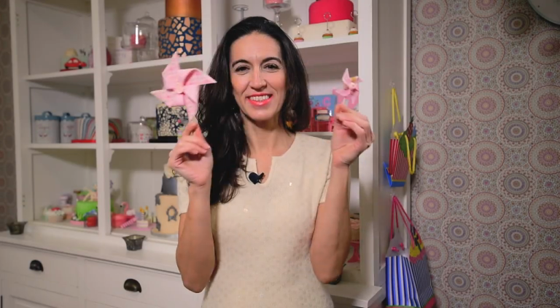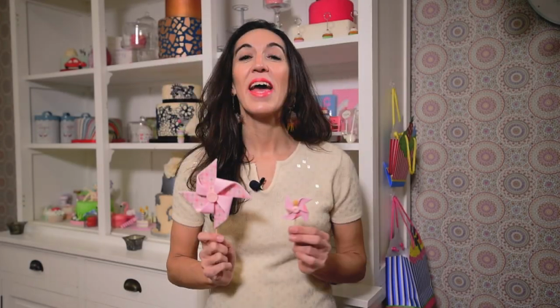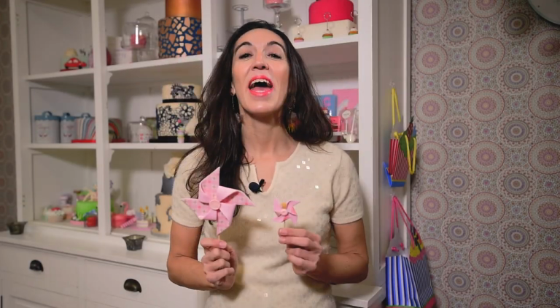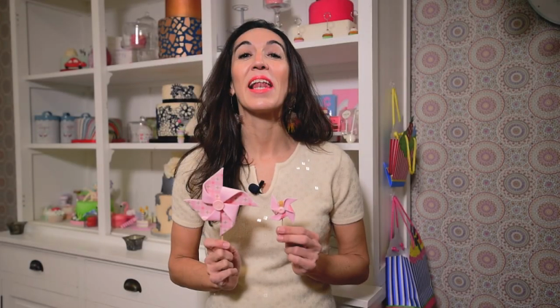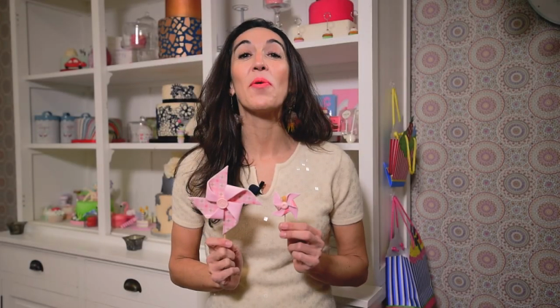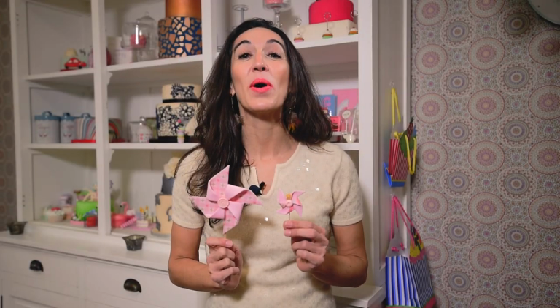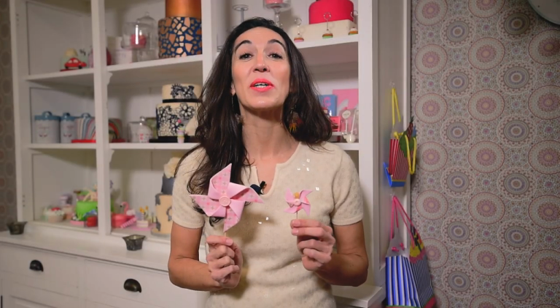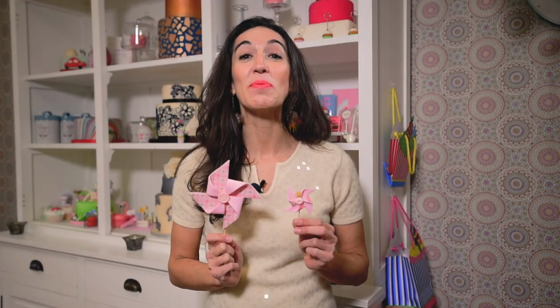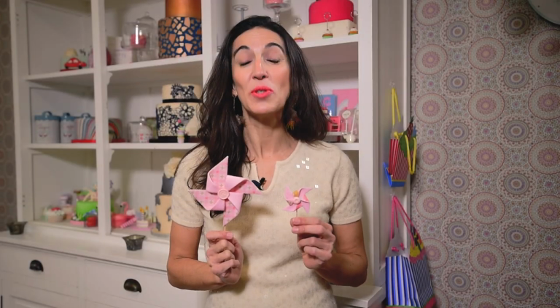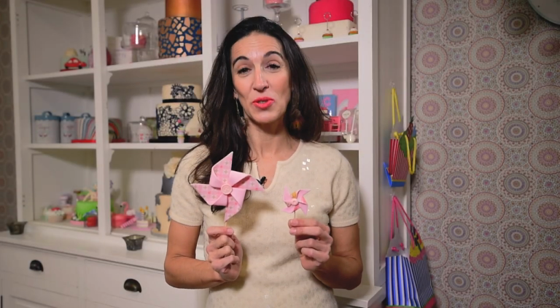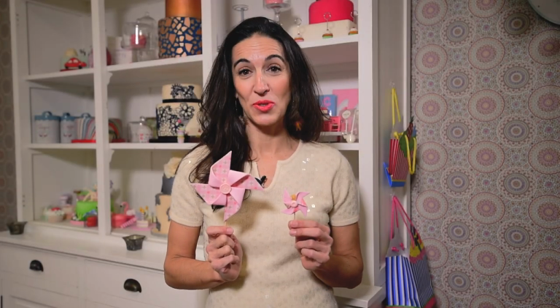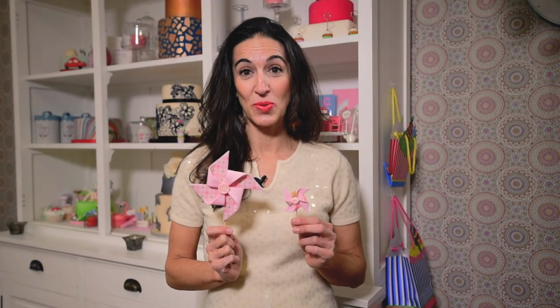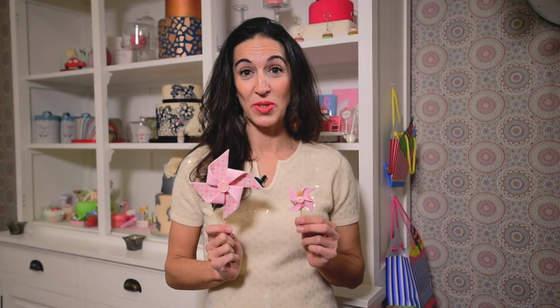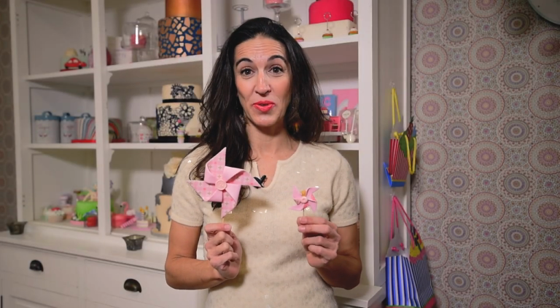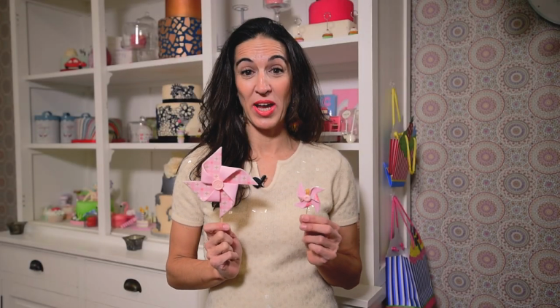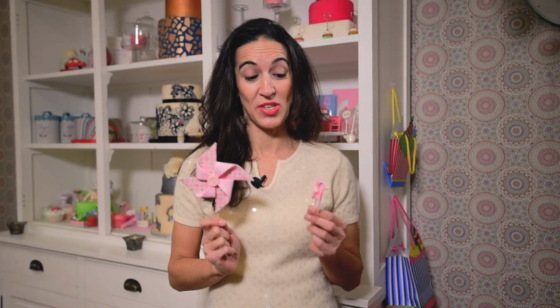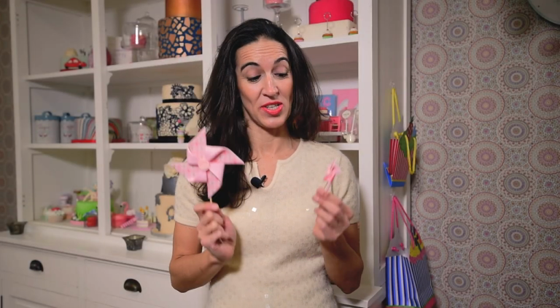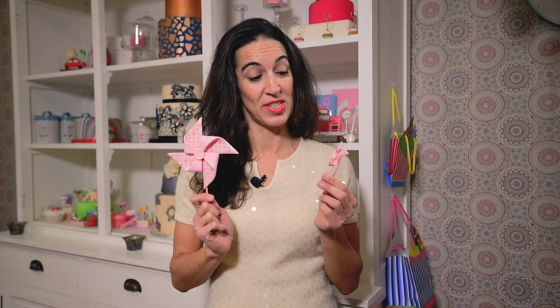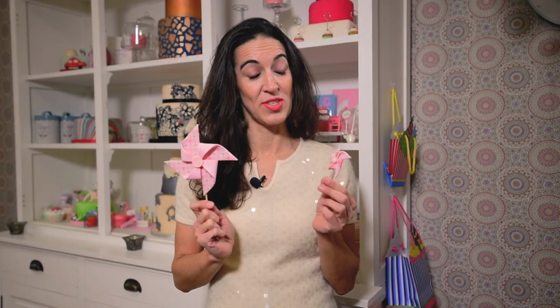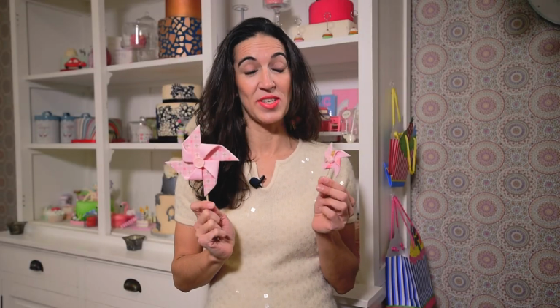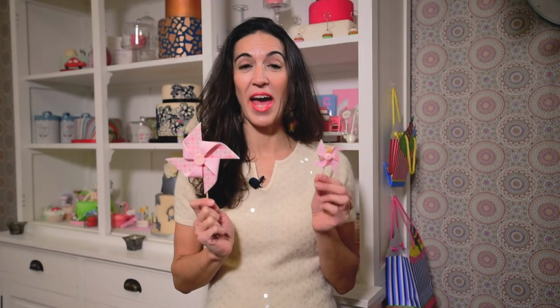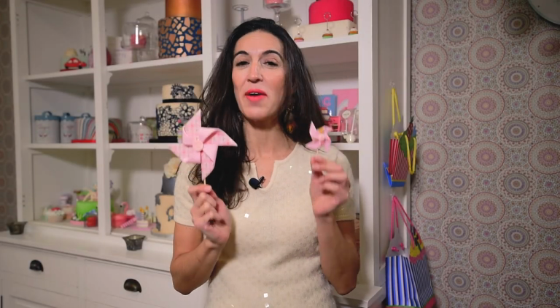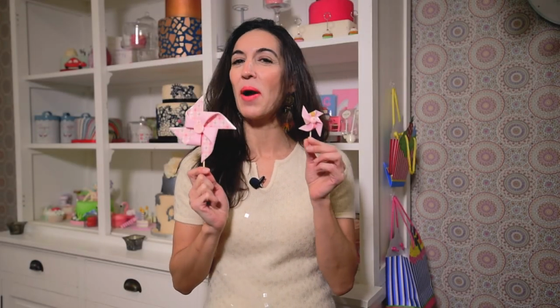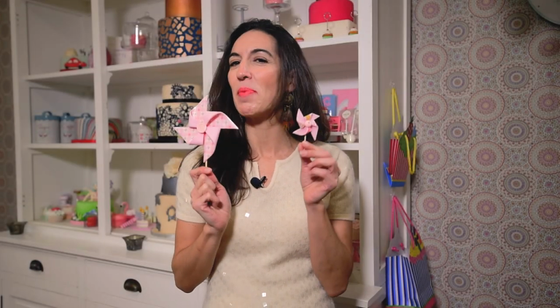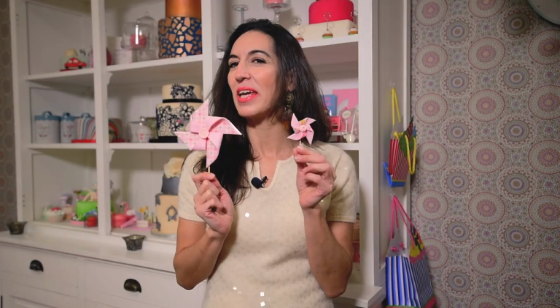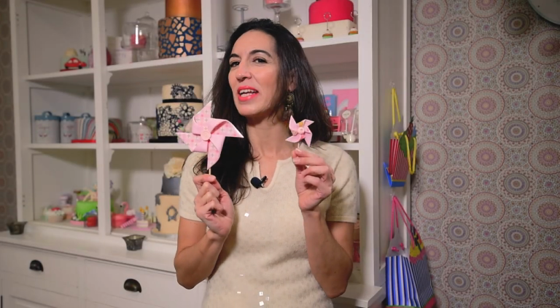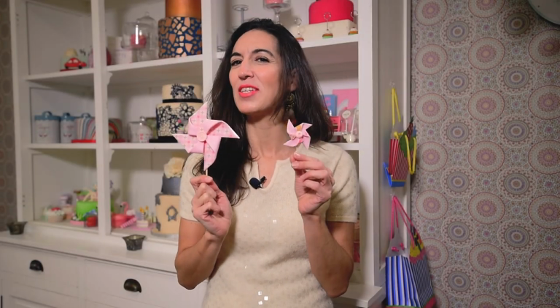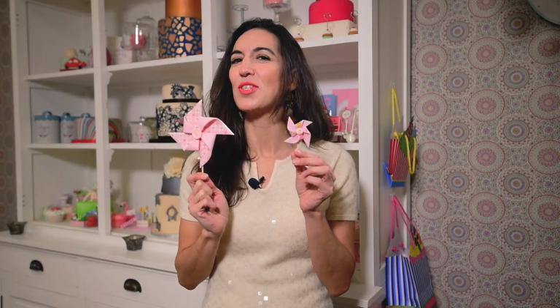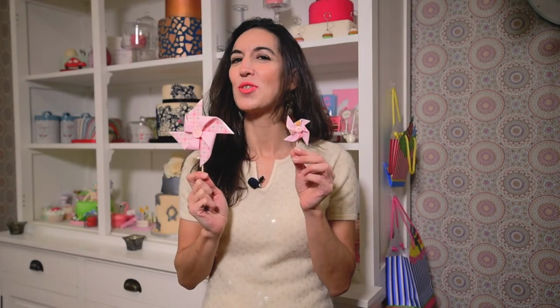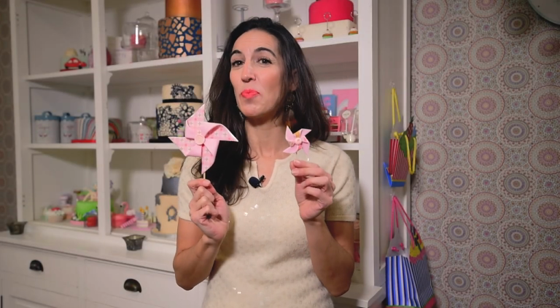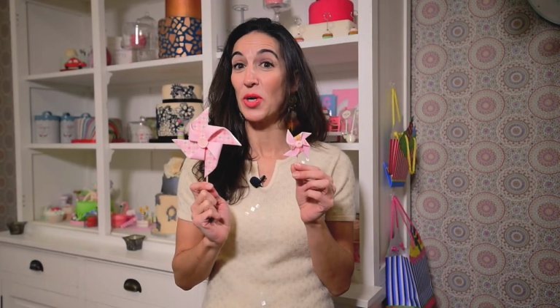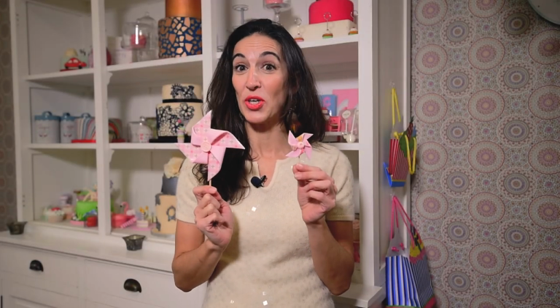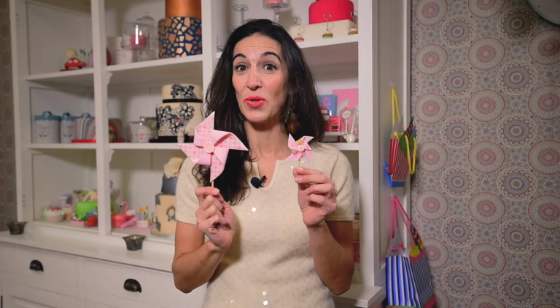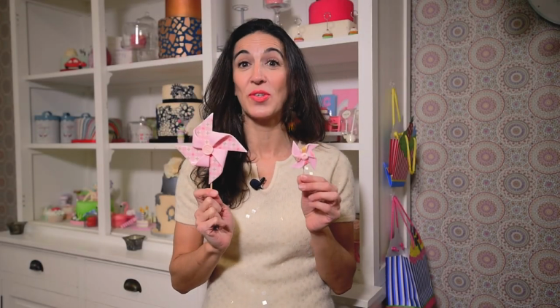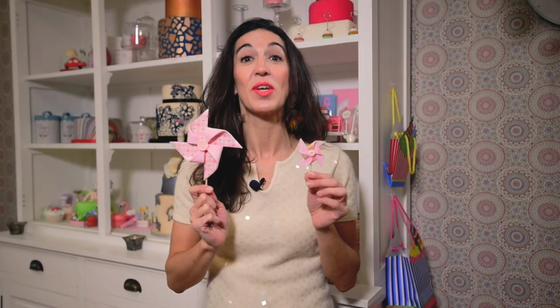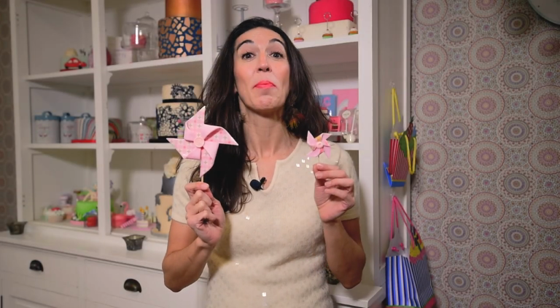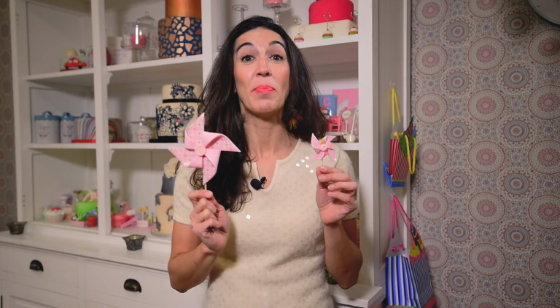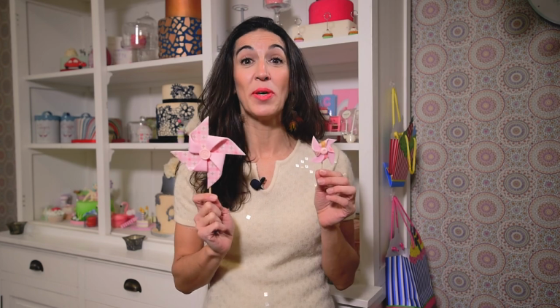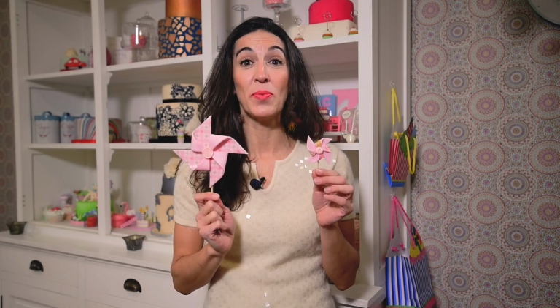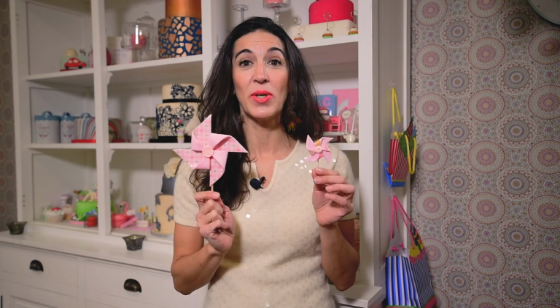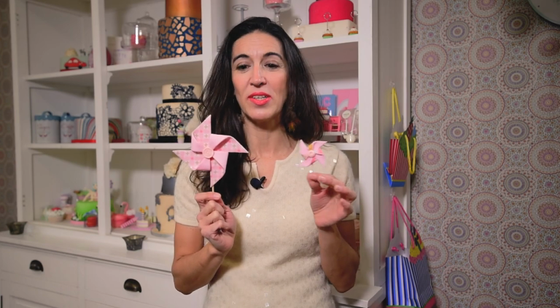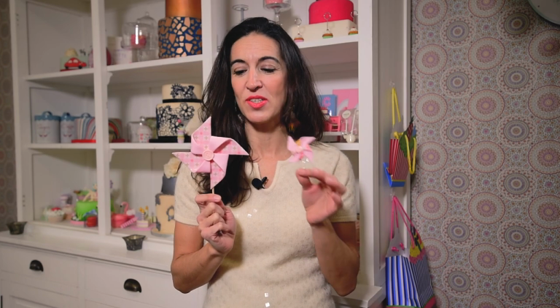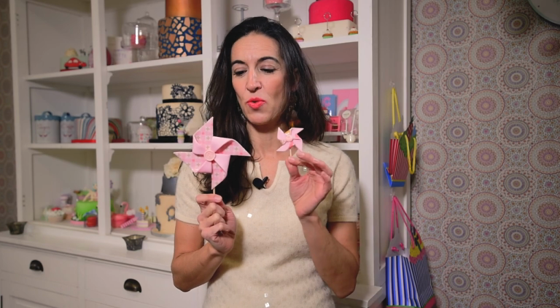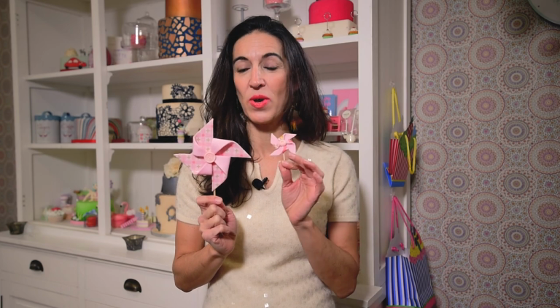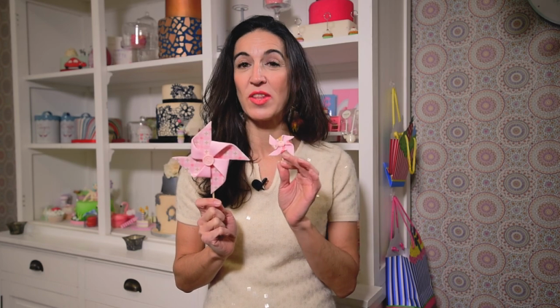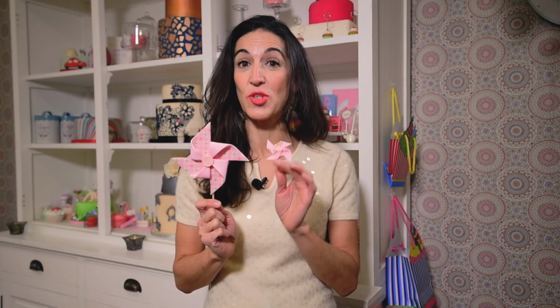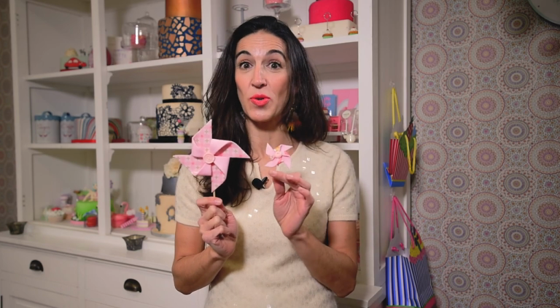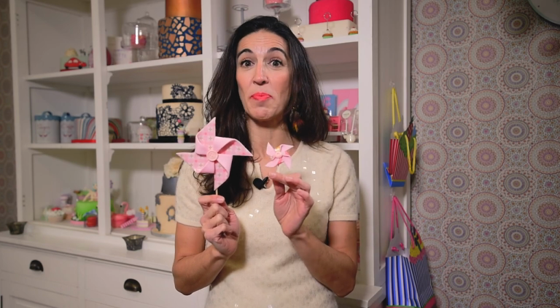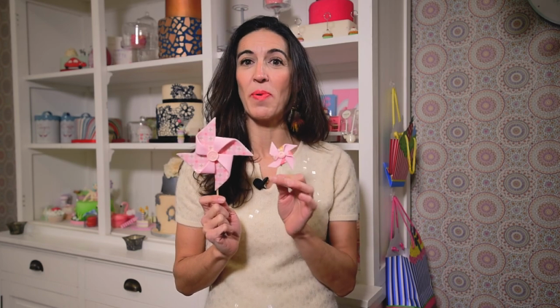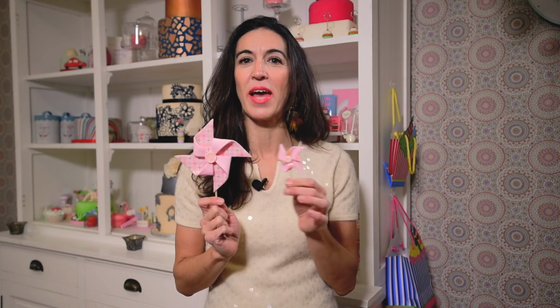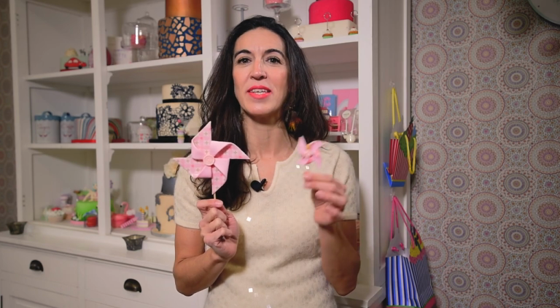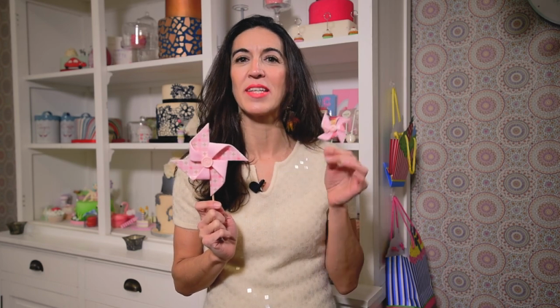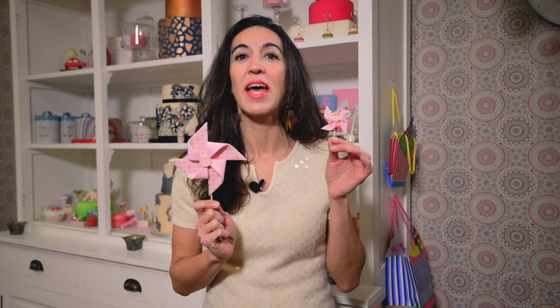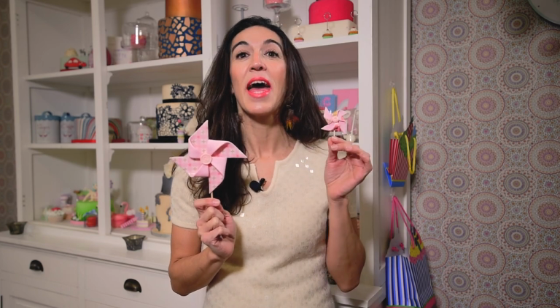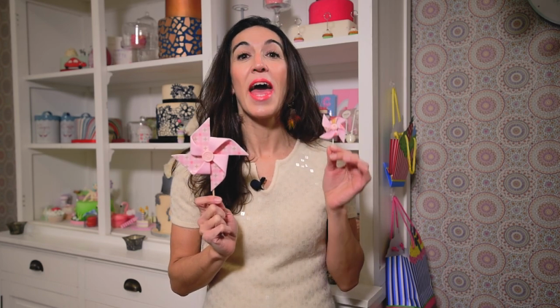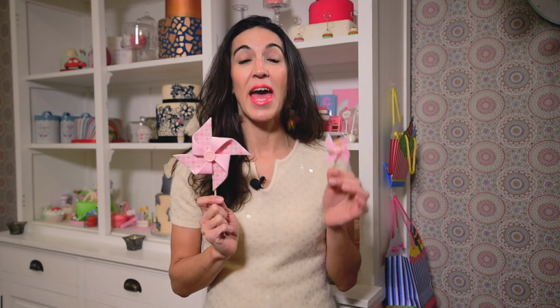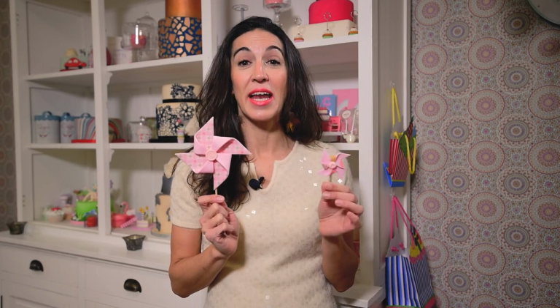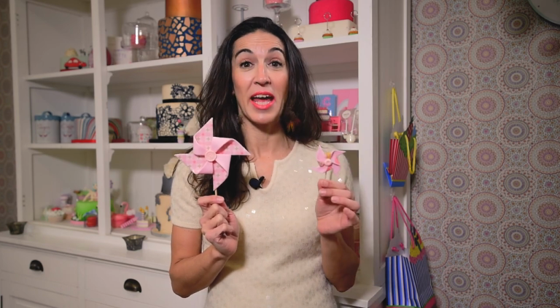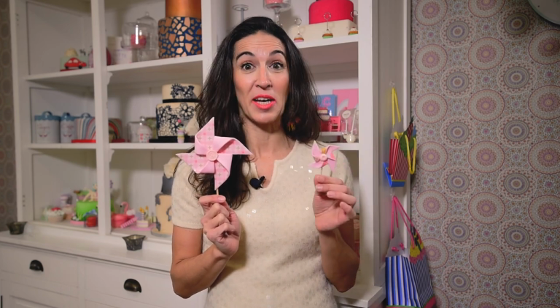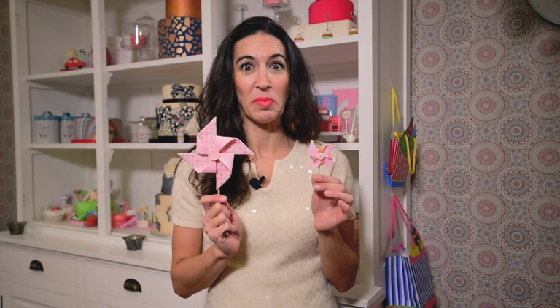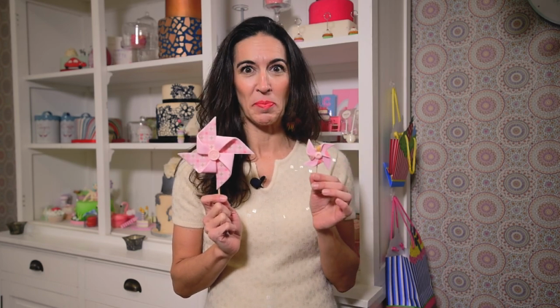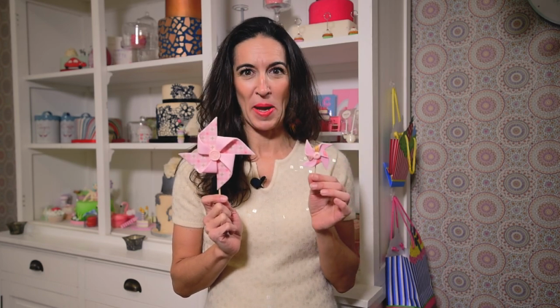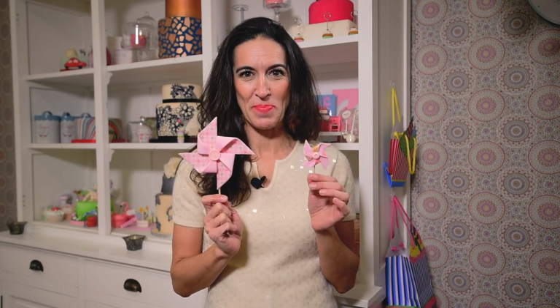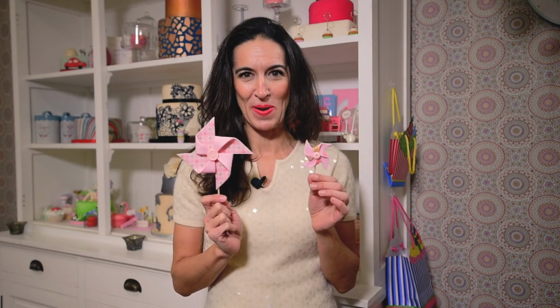Hello, welcome to Leonor's Feet Creations. Today we are making these super cute pinwheels with sugar paste and edible paper.